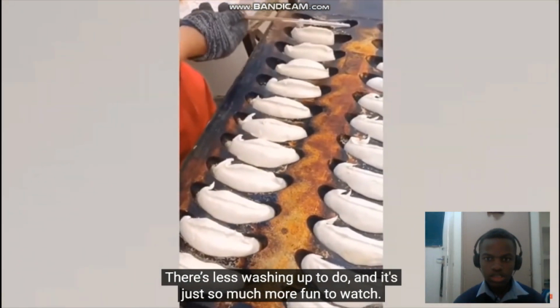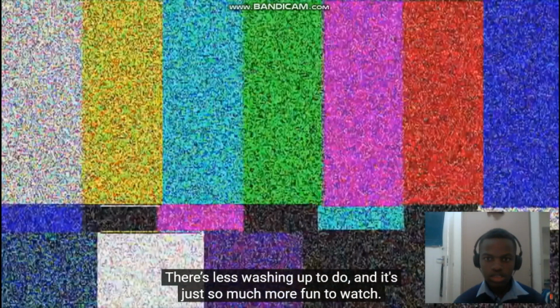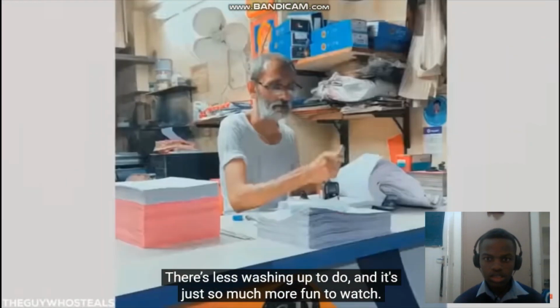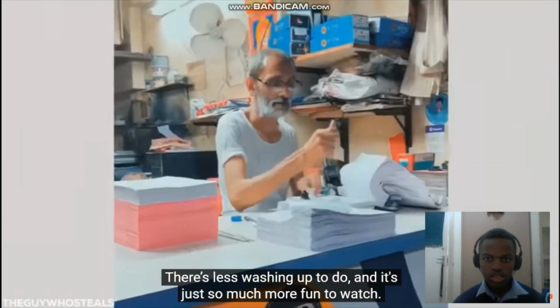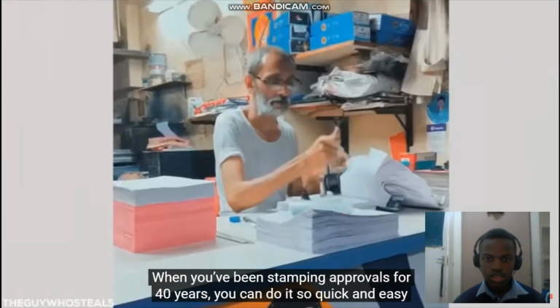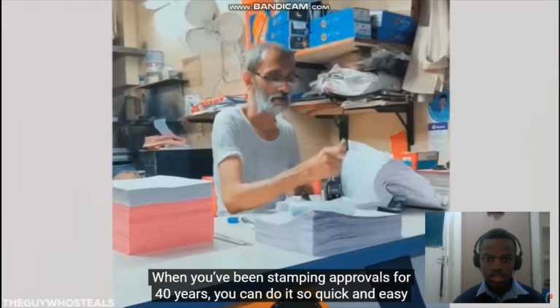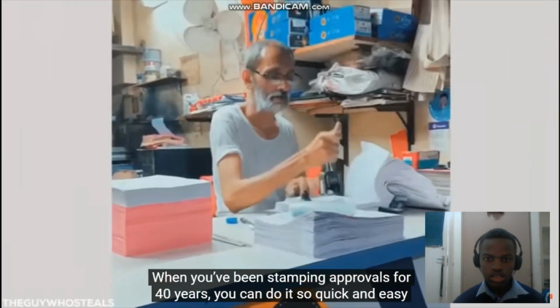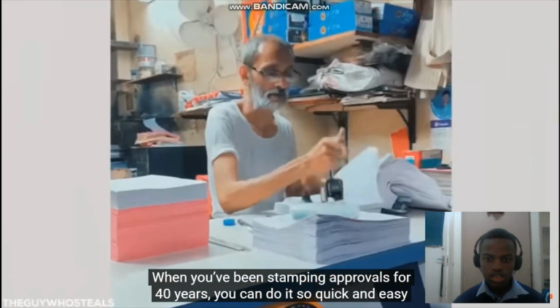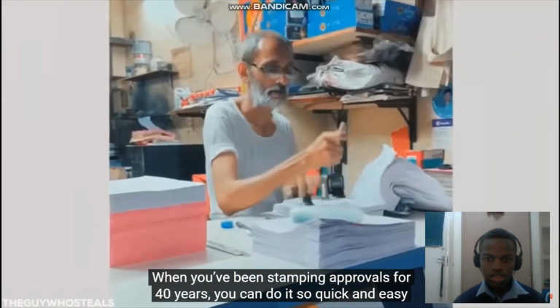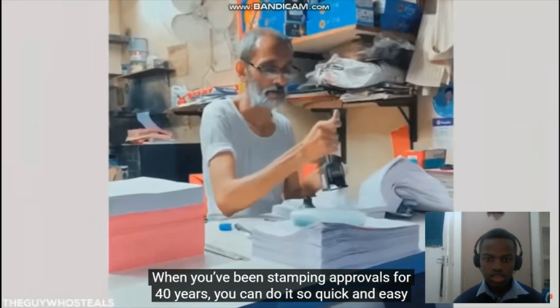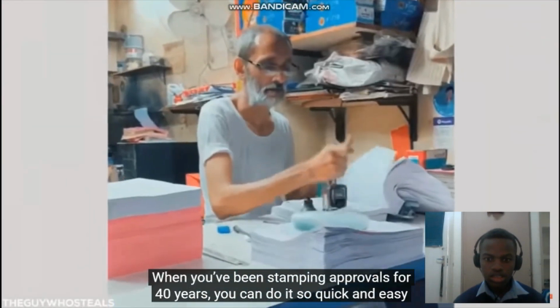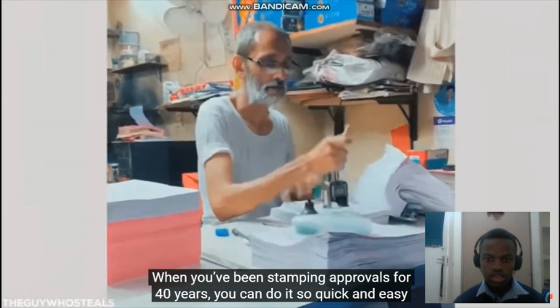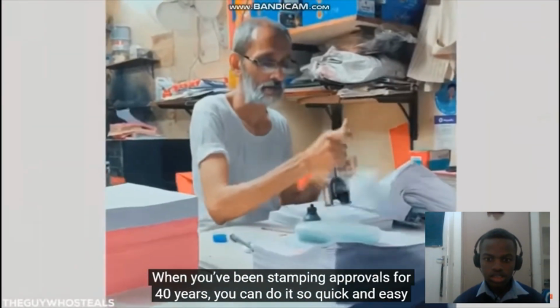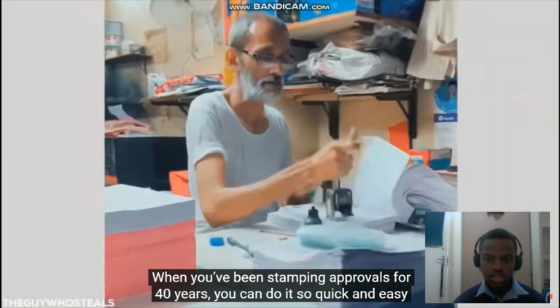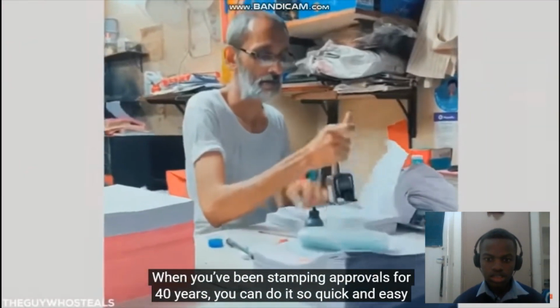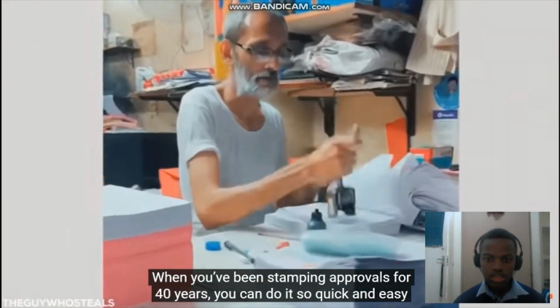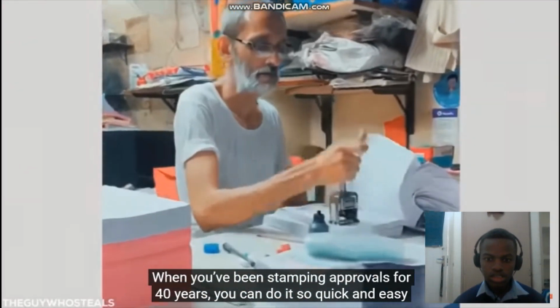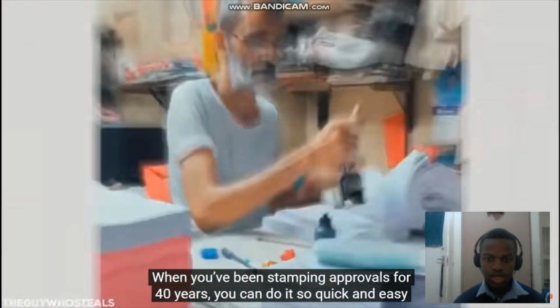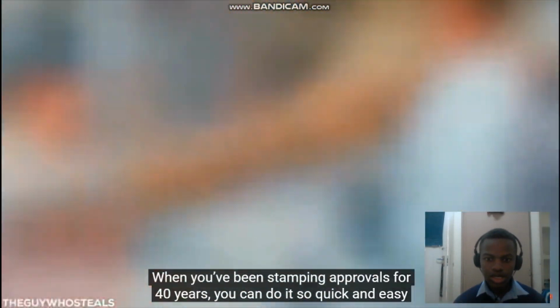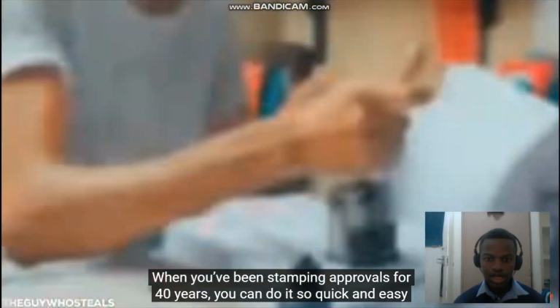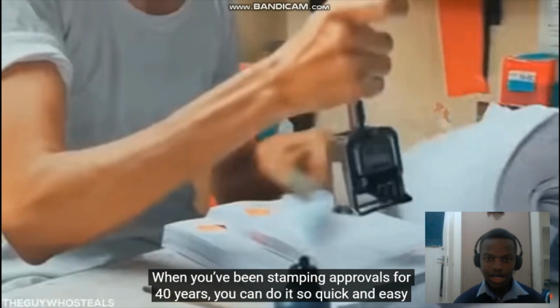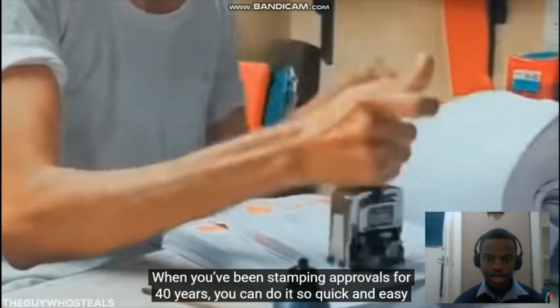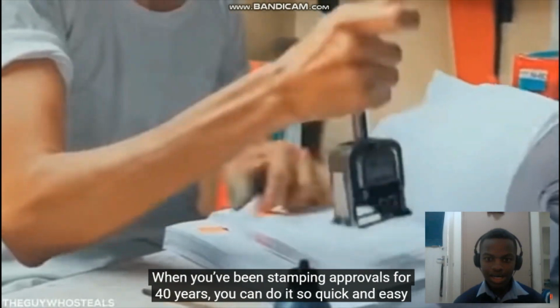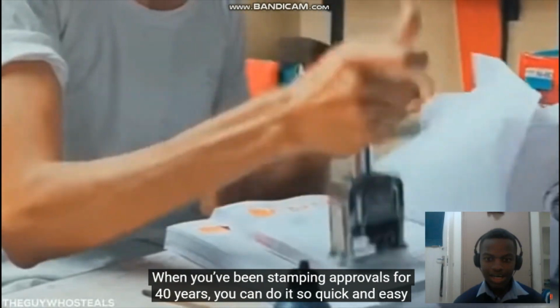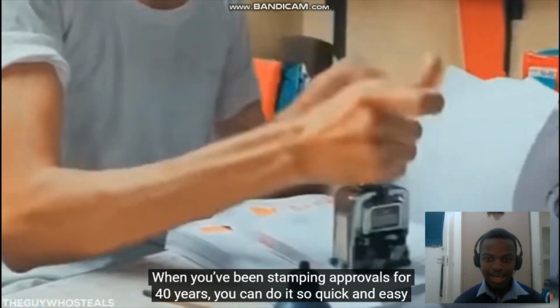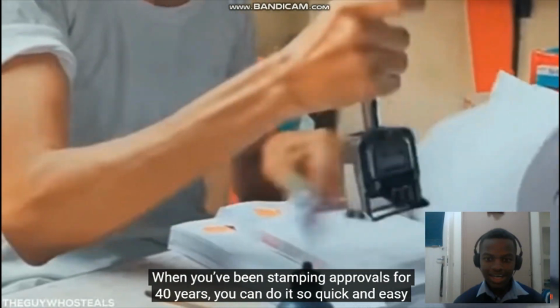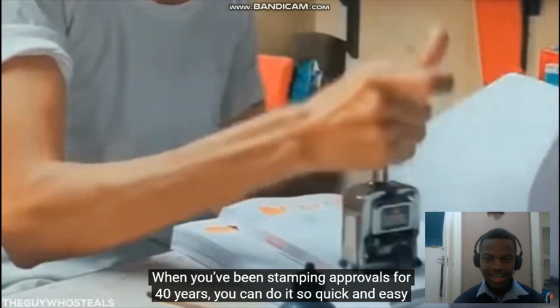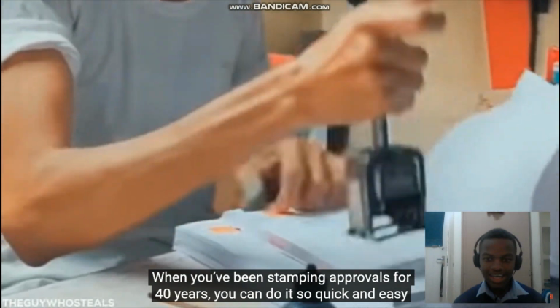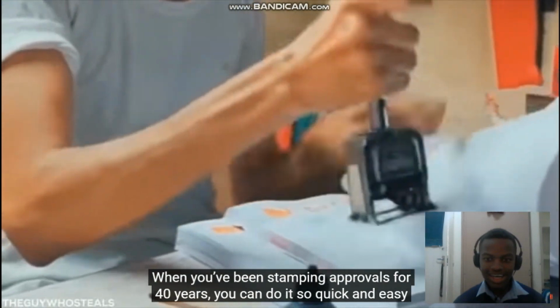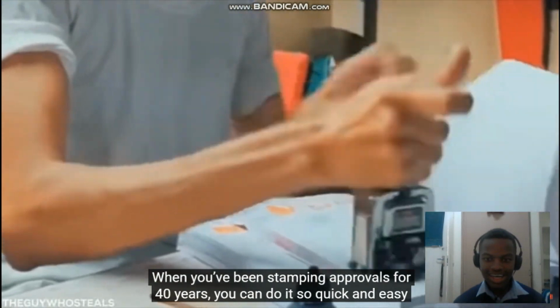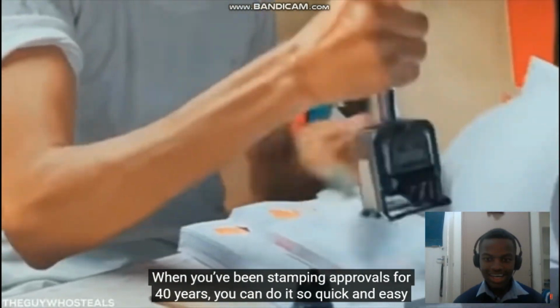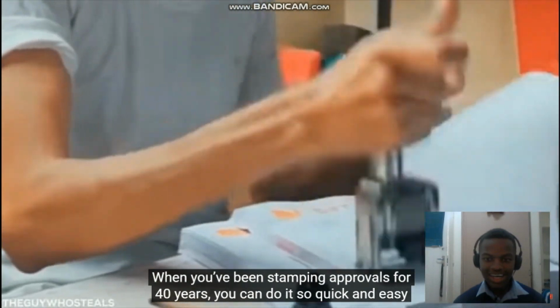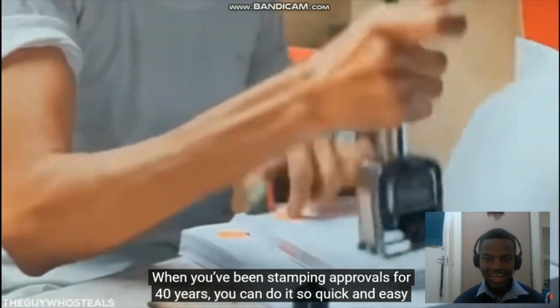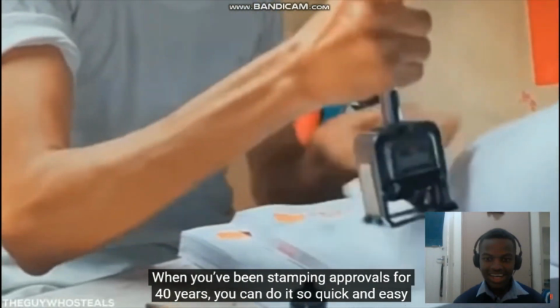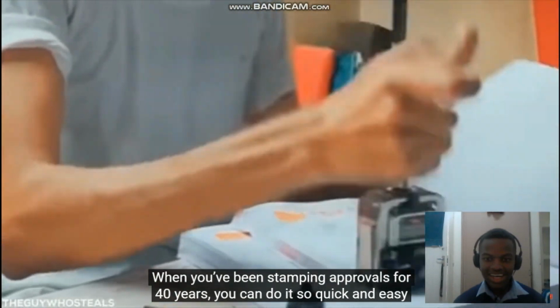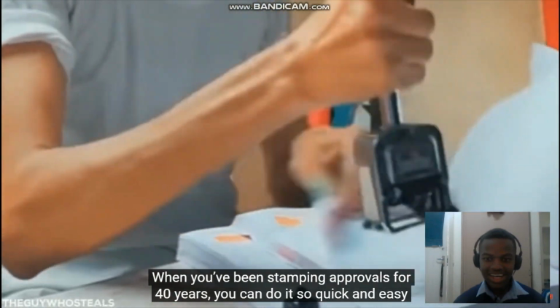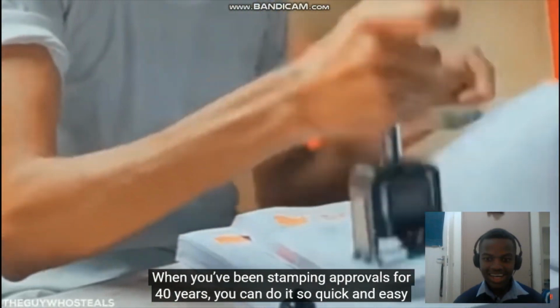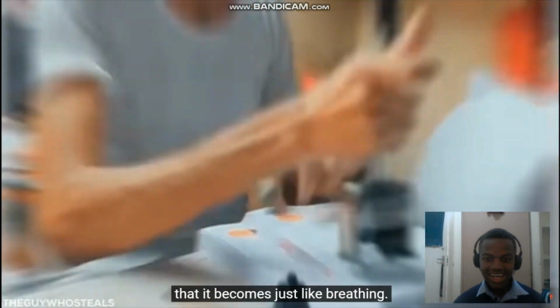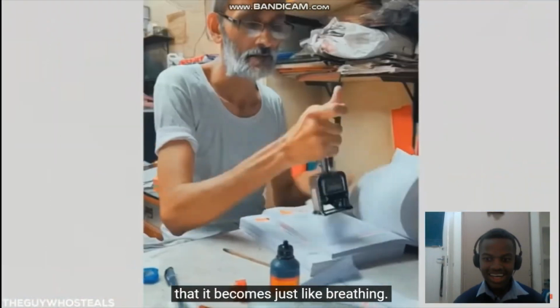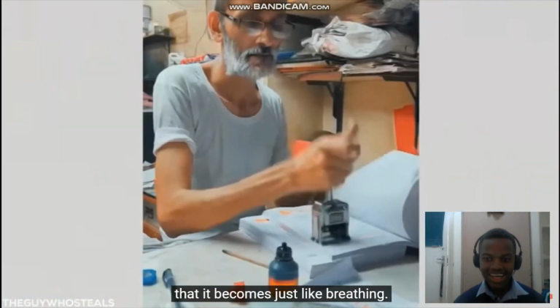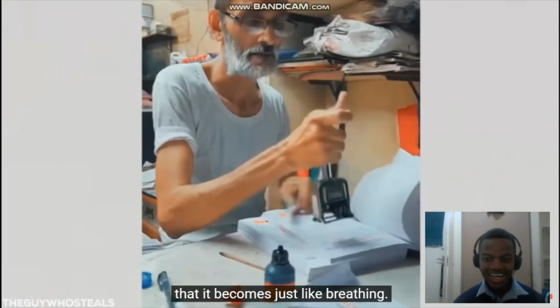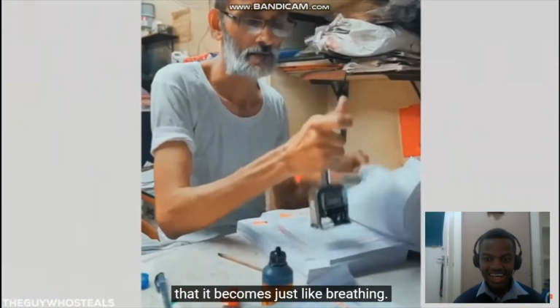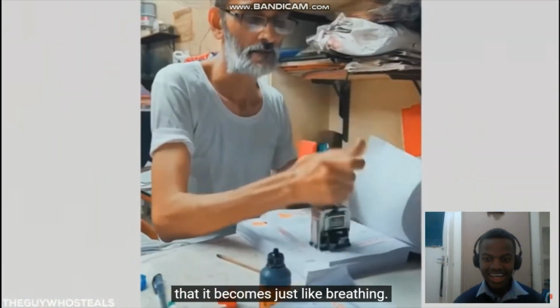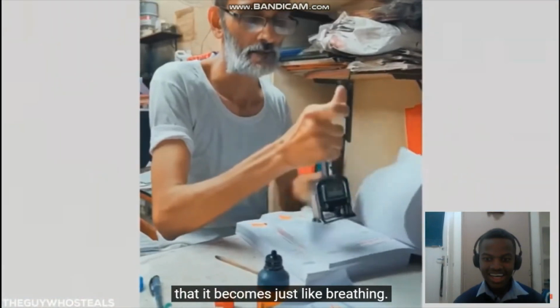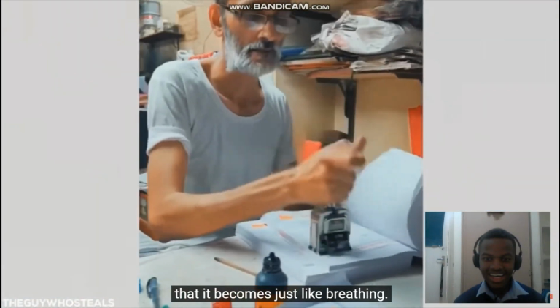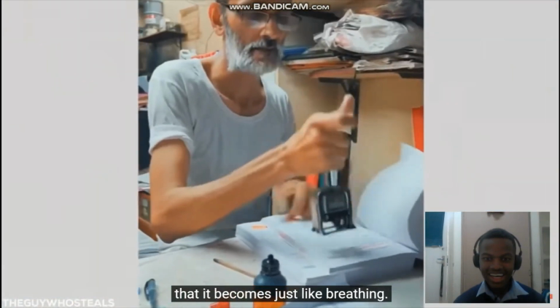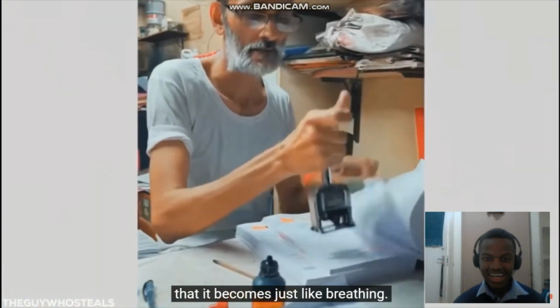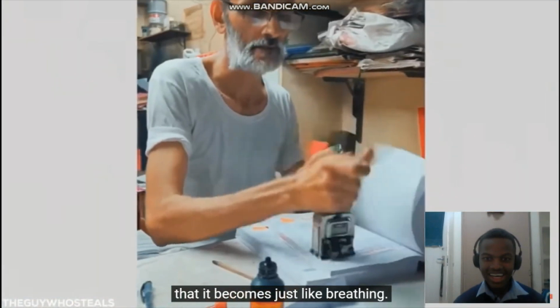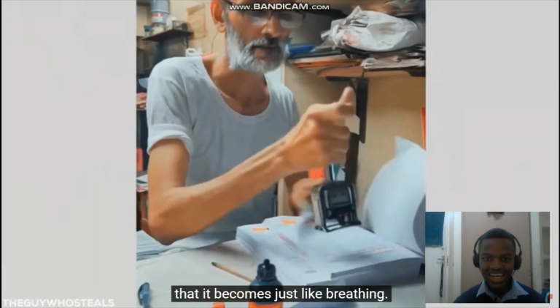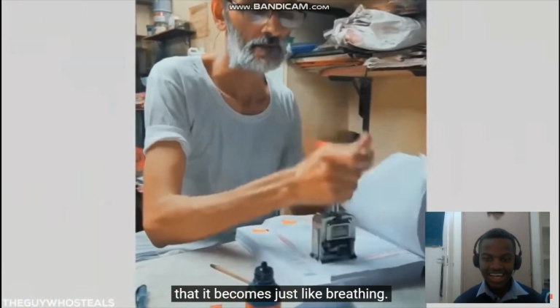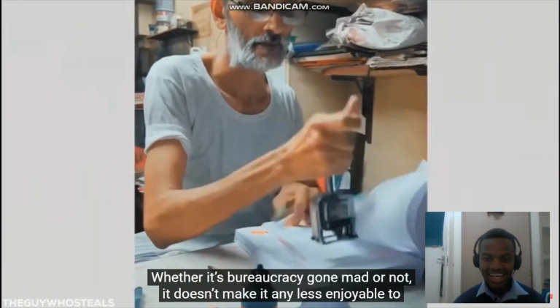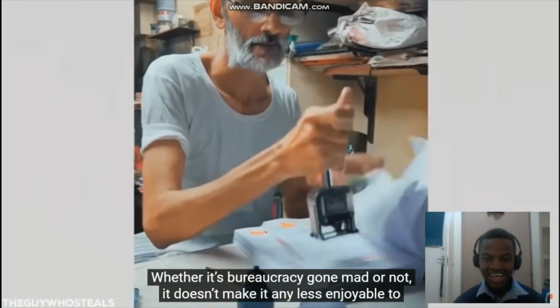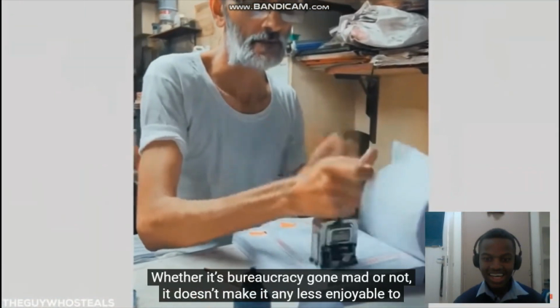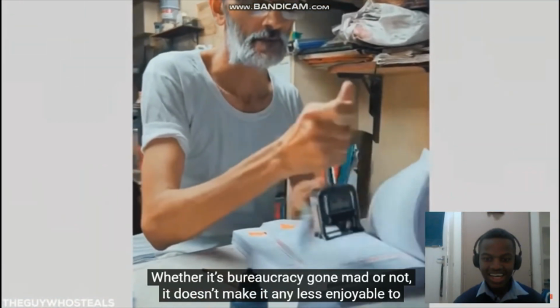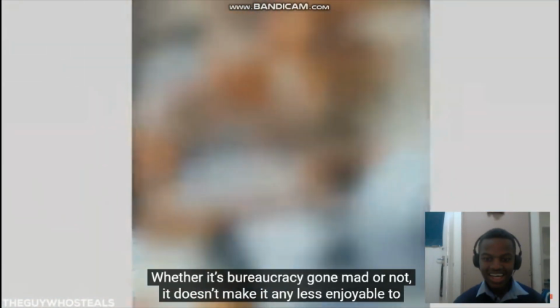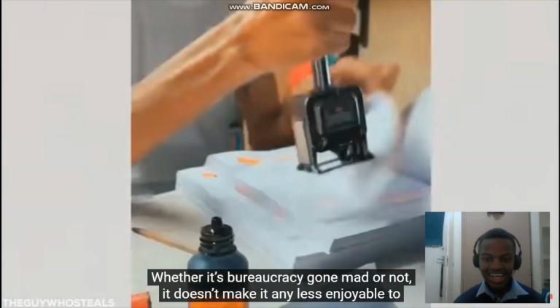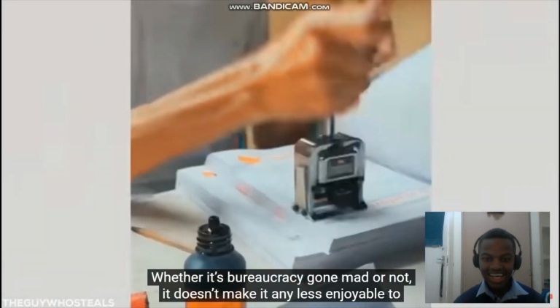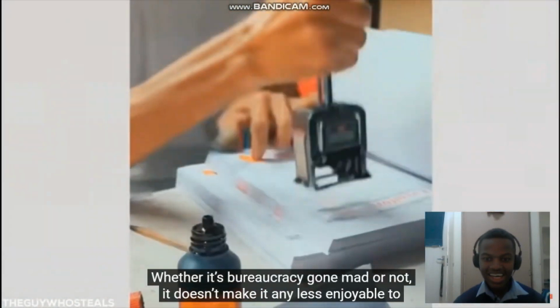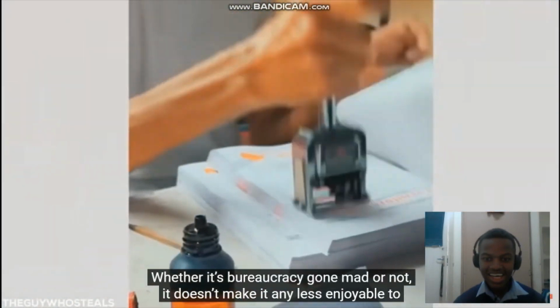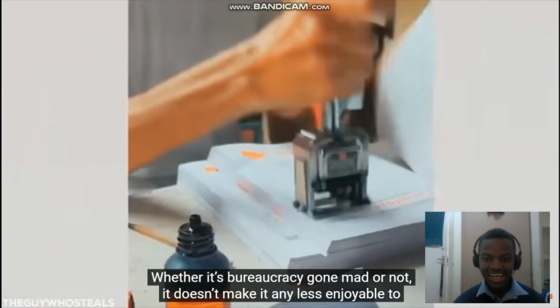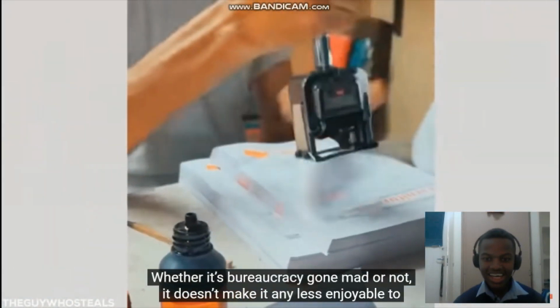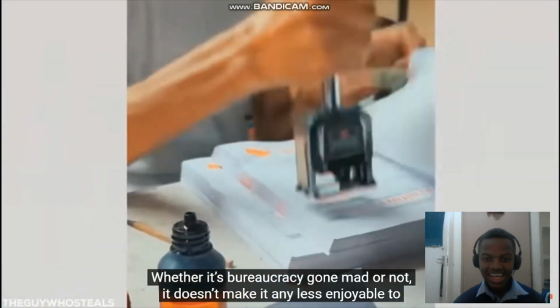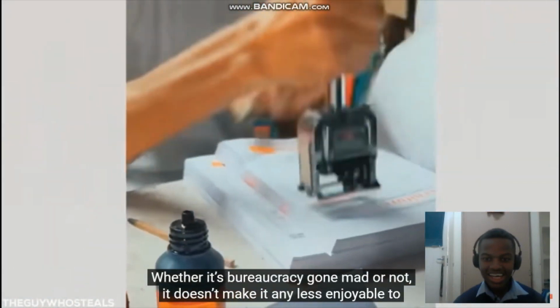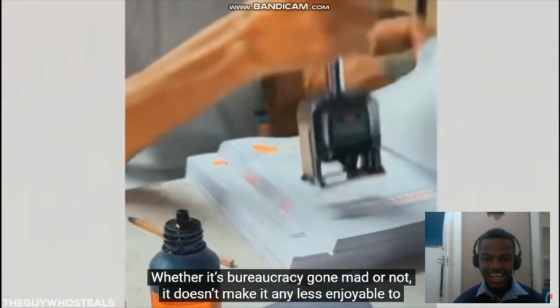When you've been stamping approvals for 40 years, you can do it so quick and easy that it becomes just like breathing. Oh yeah.